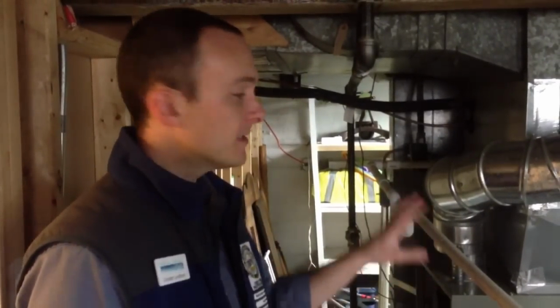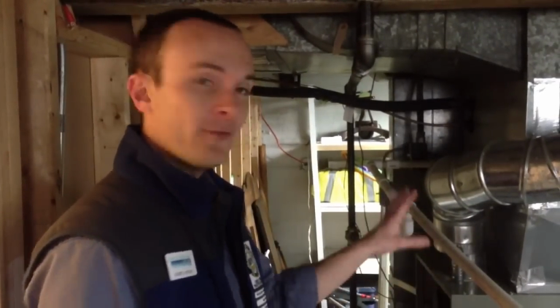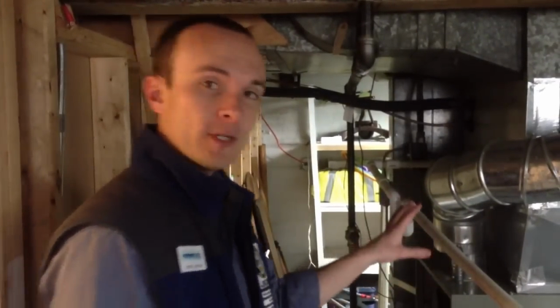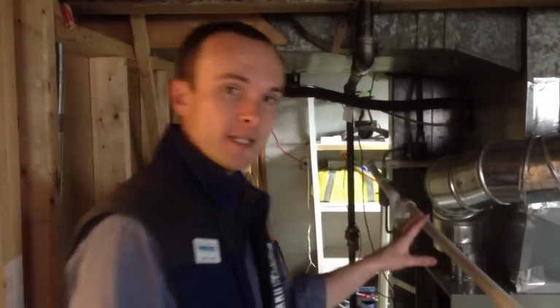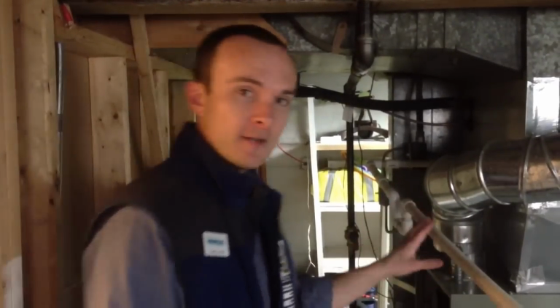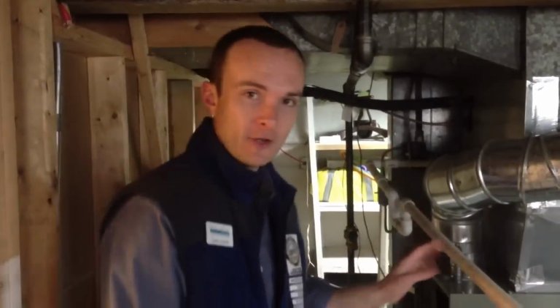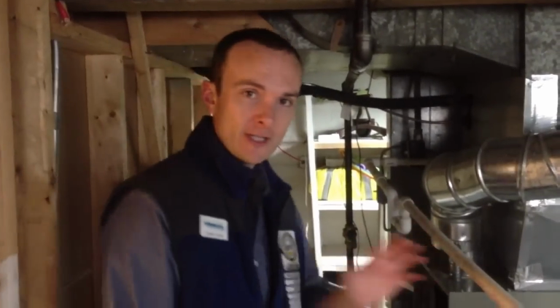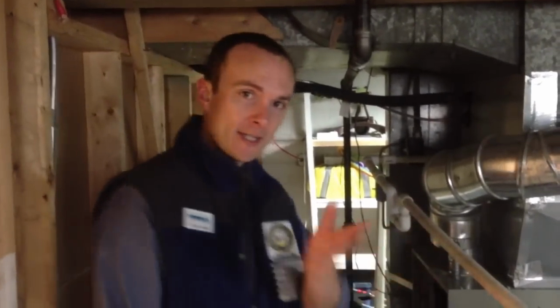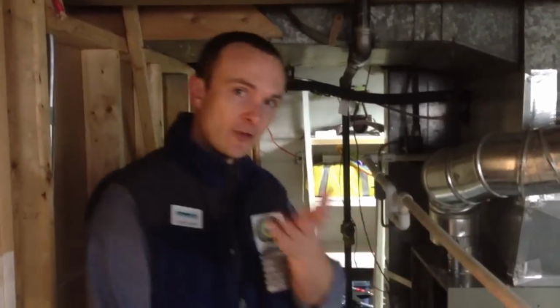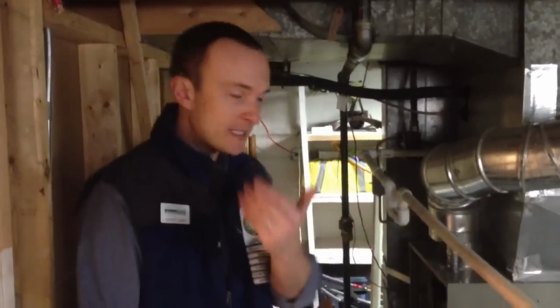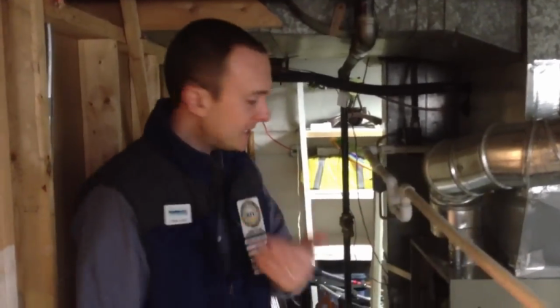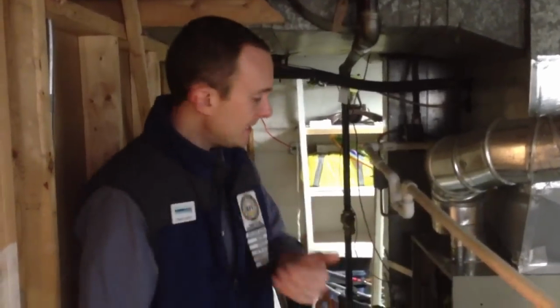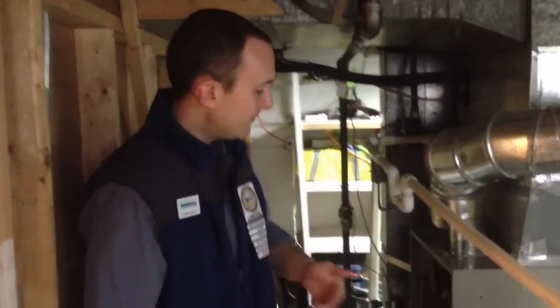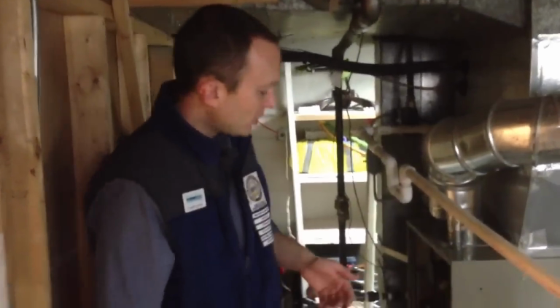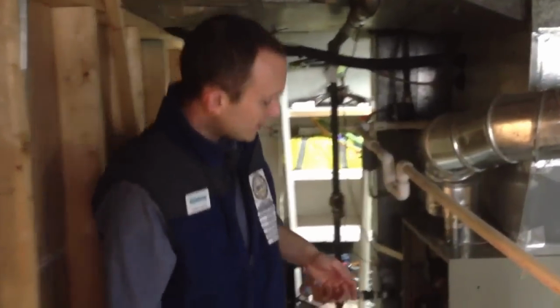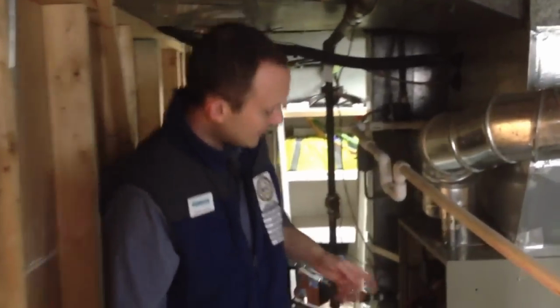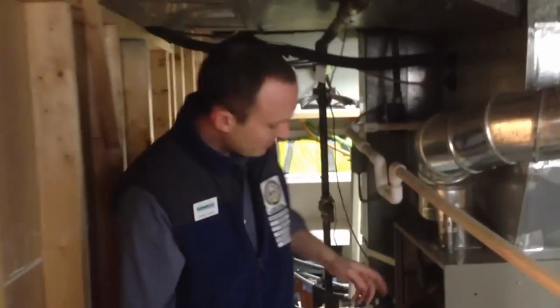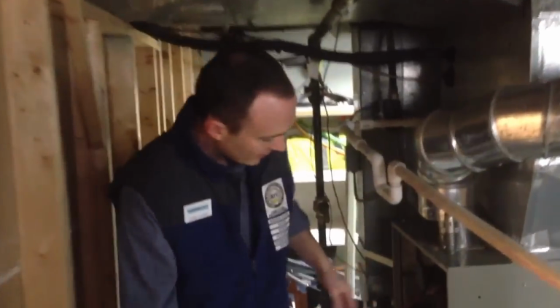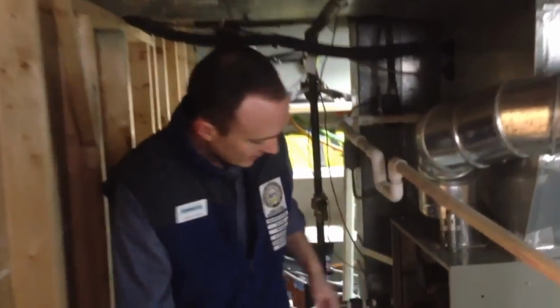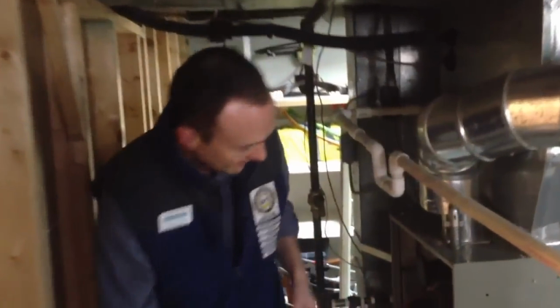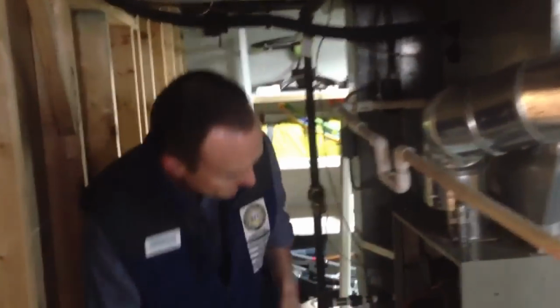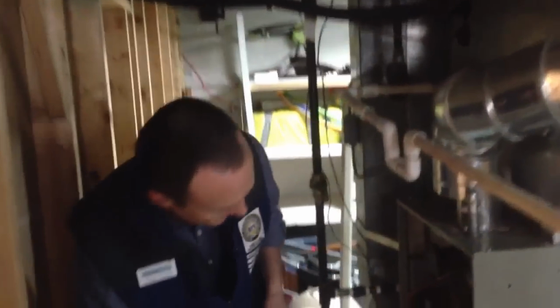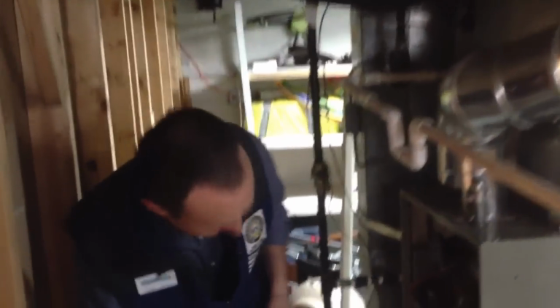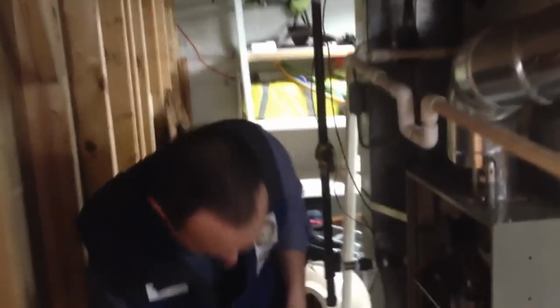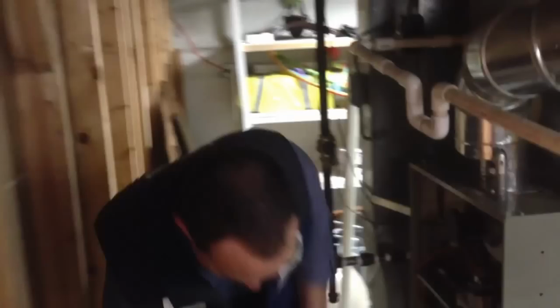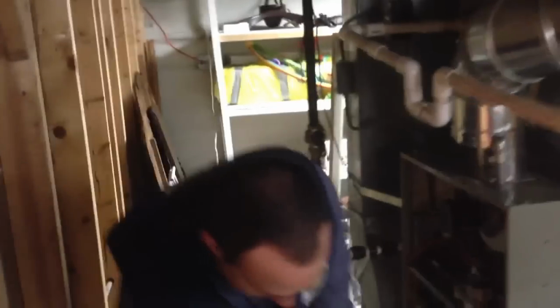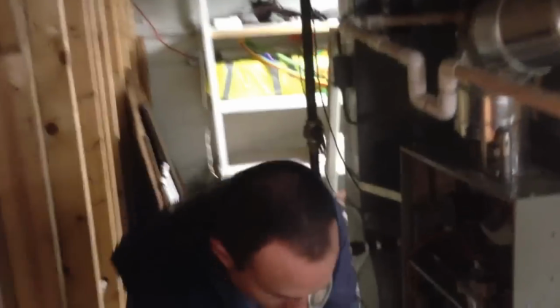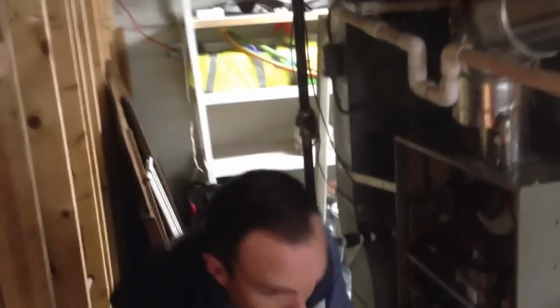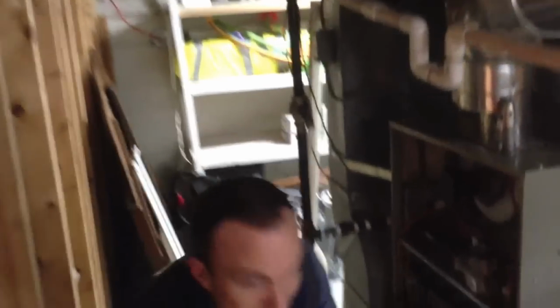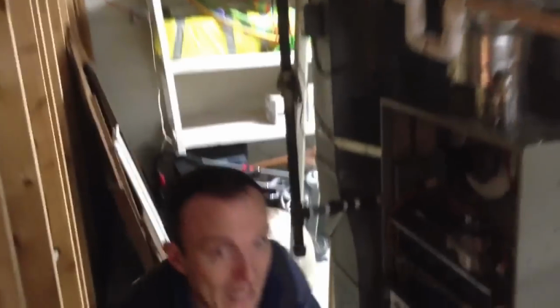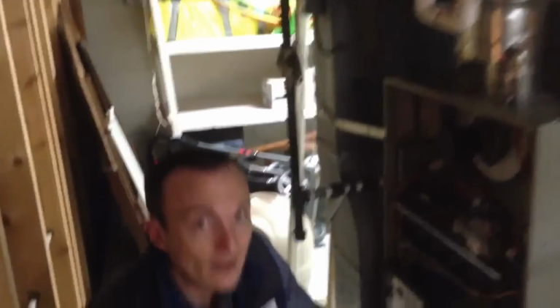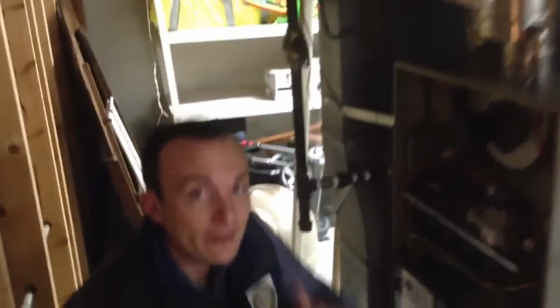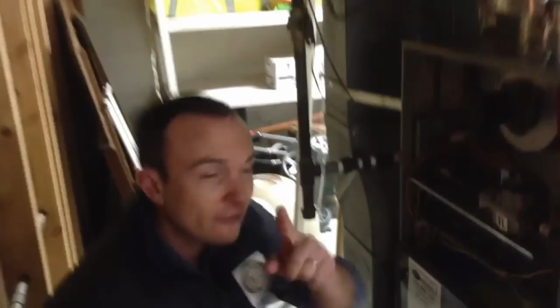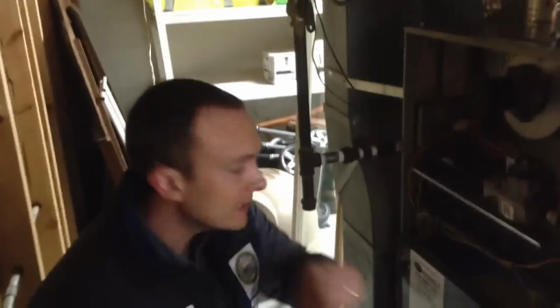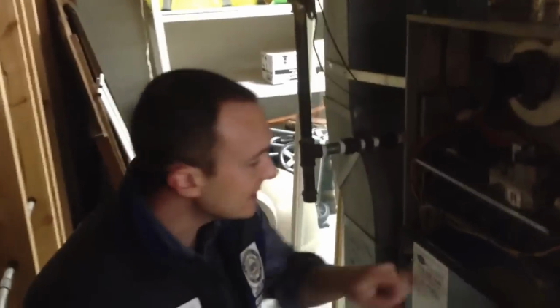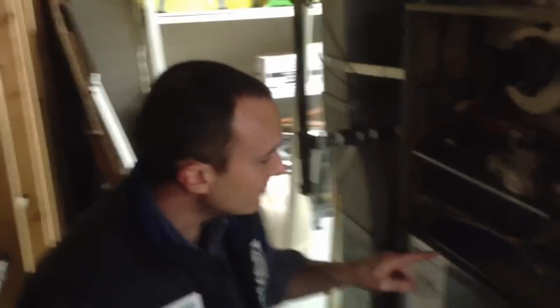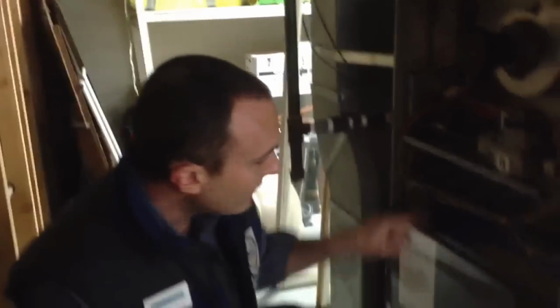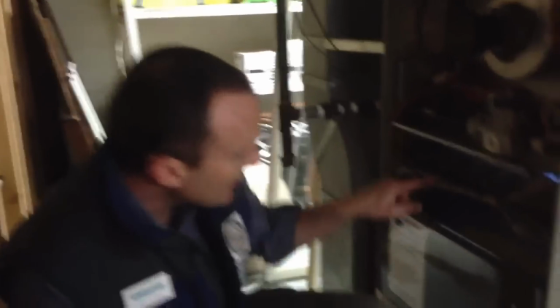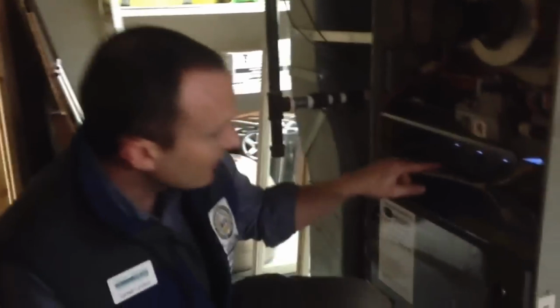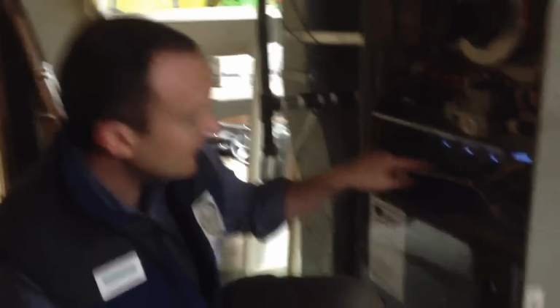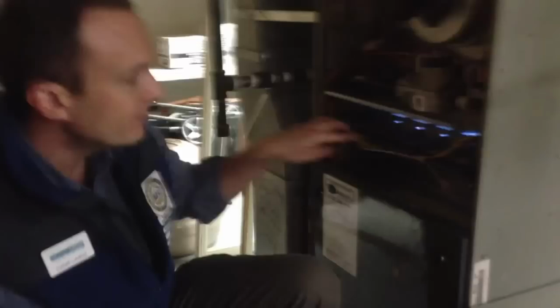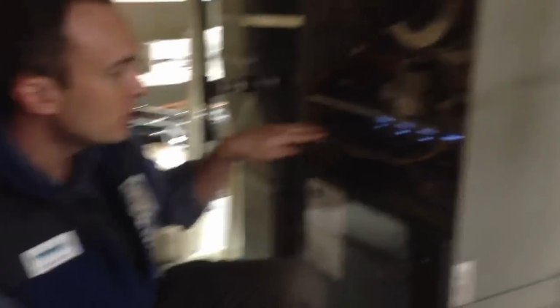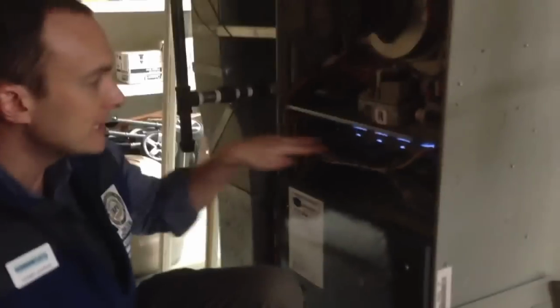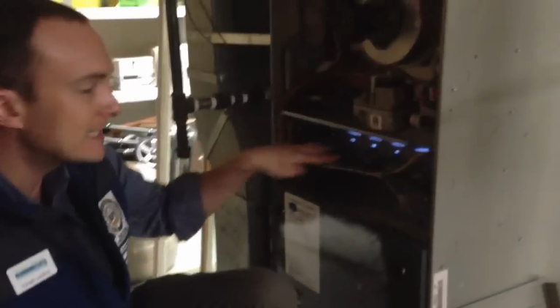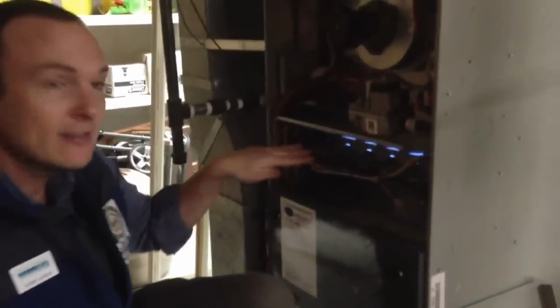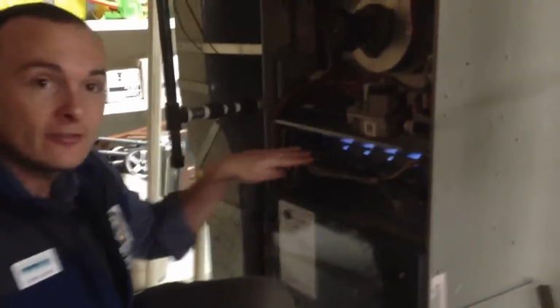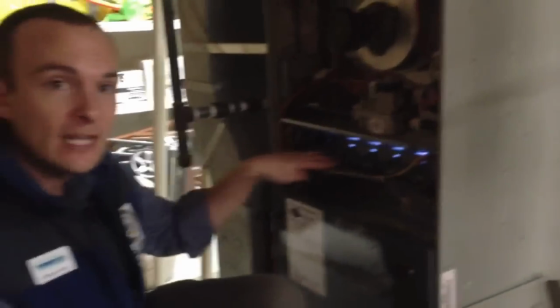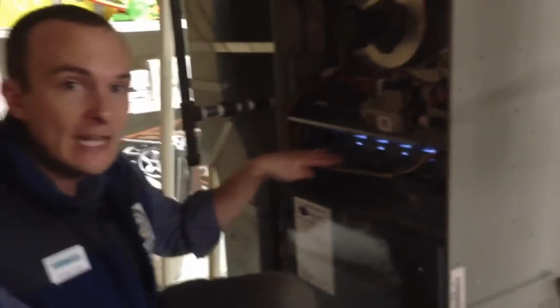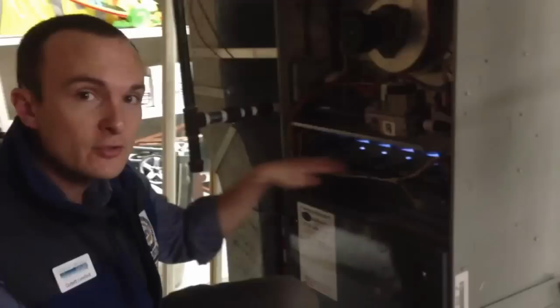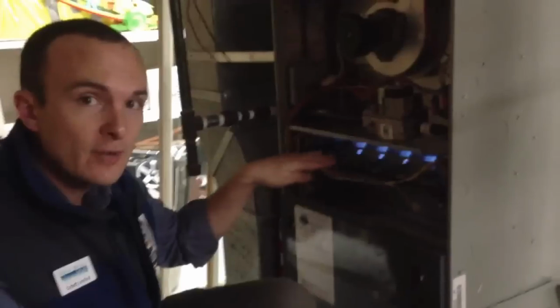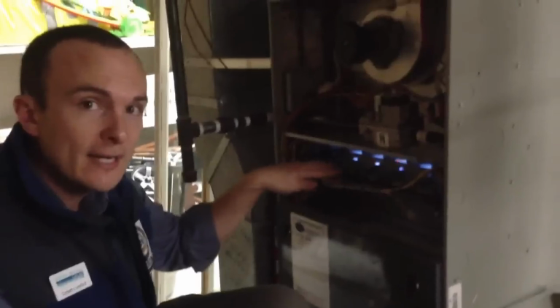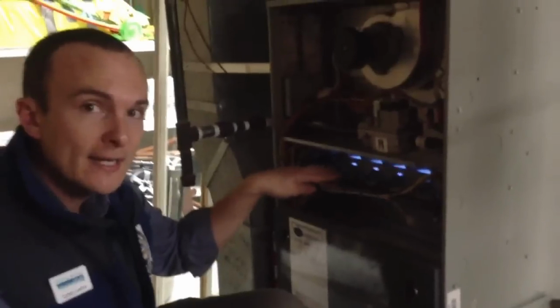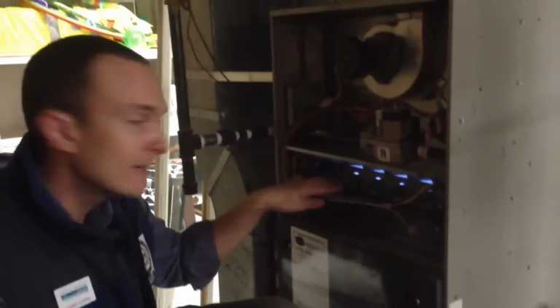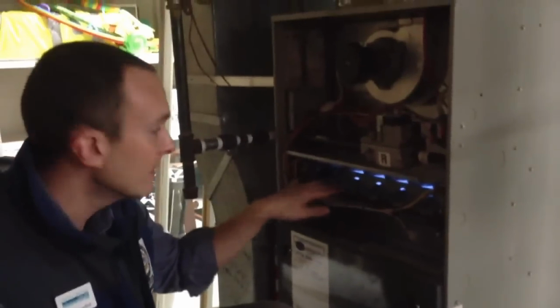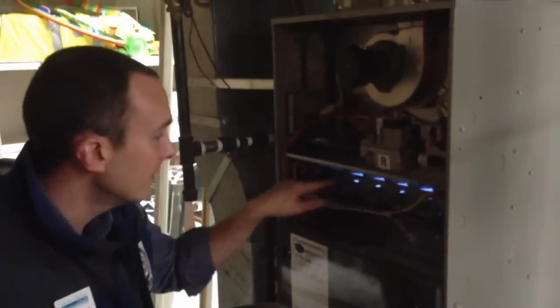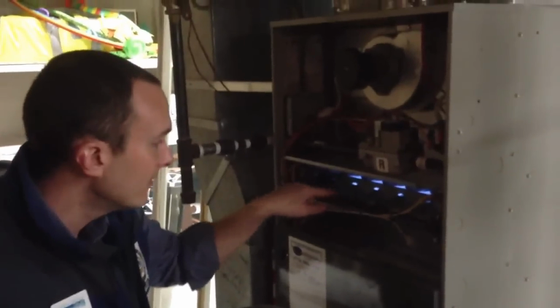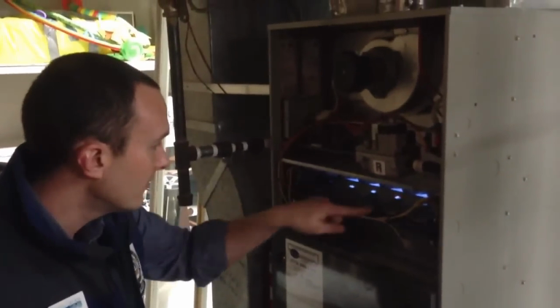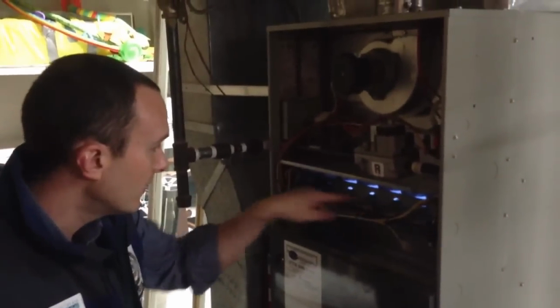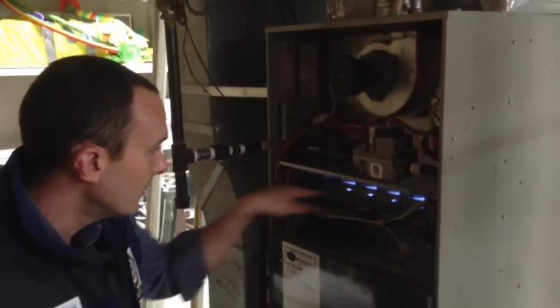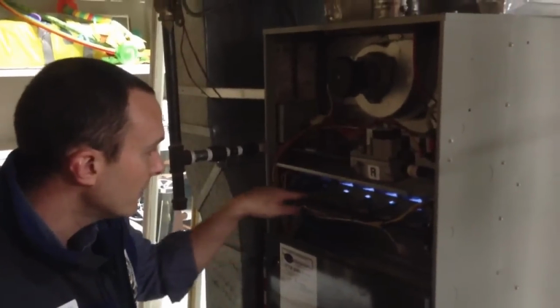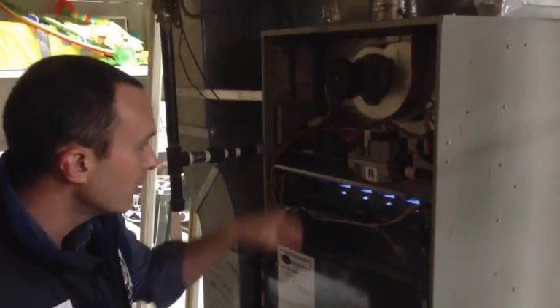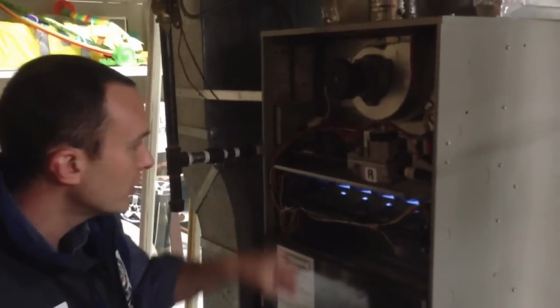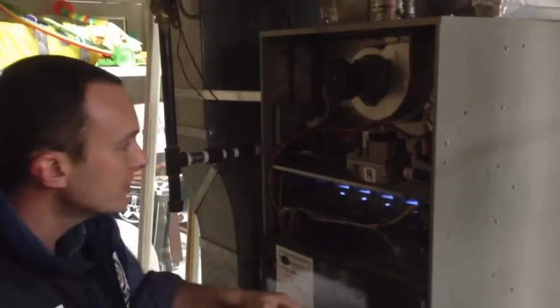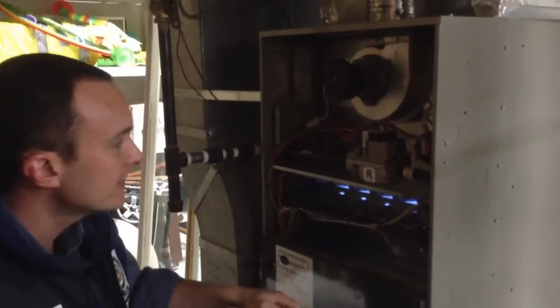This is a forced air furnace, and you can see if you step over here — right now the furnace is firing. You can see the flames right in here along the burners.